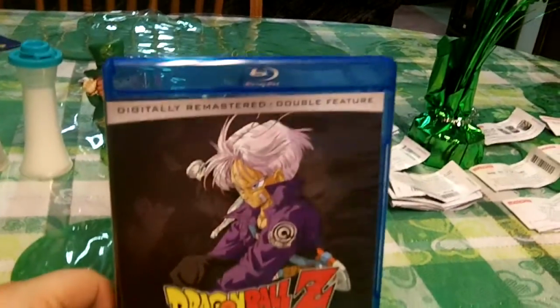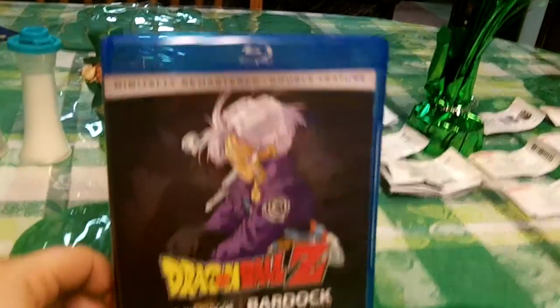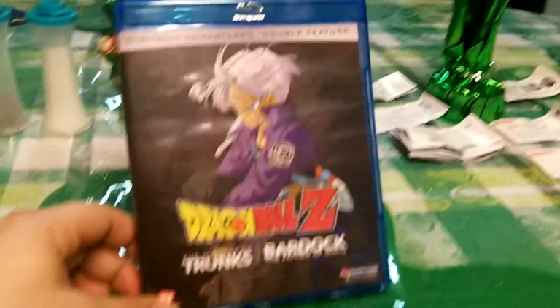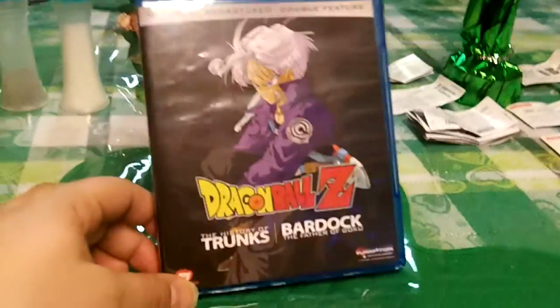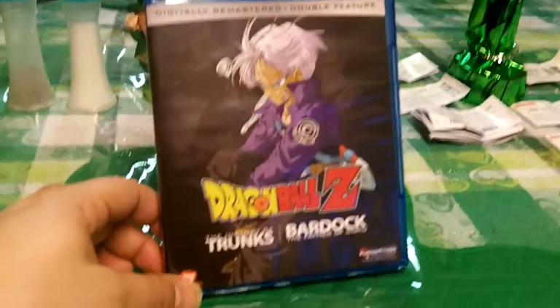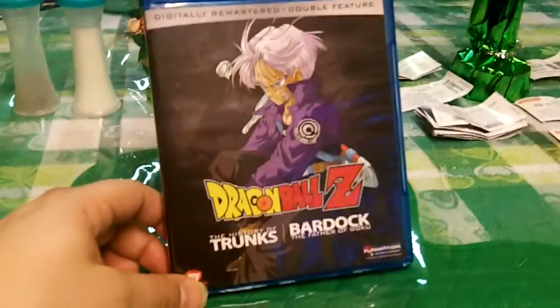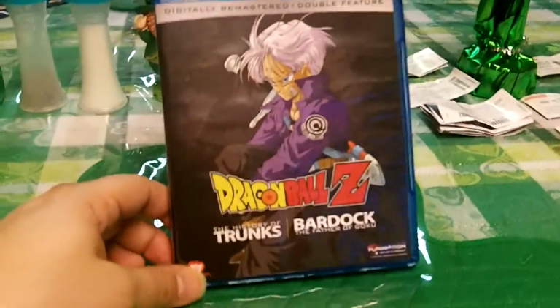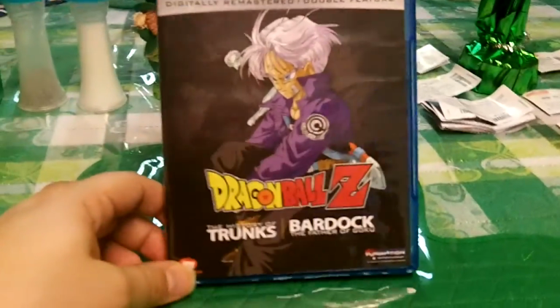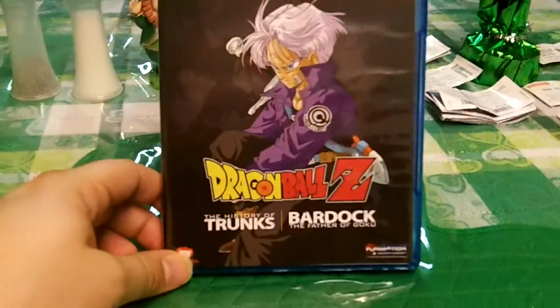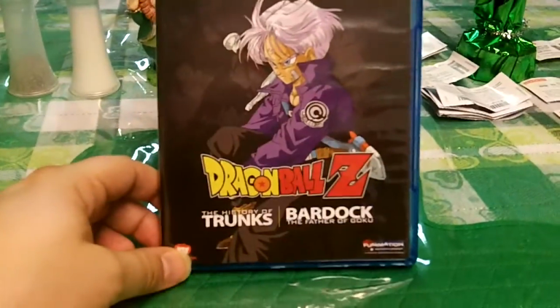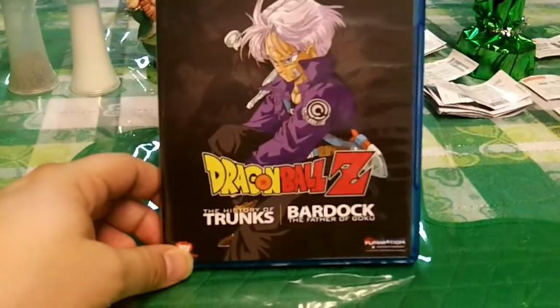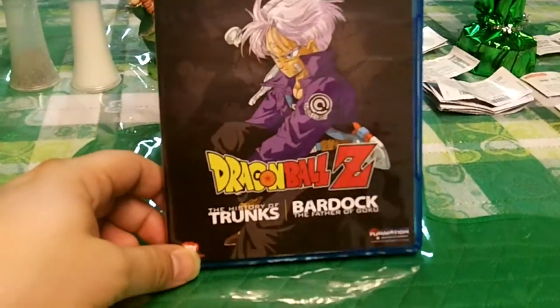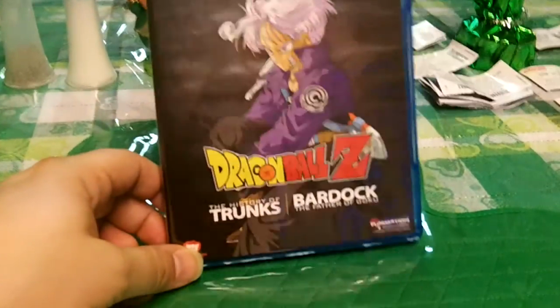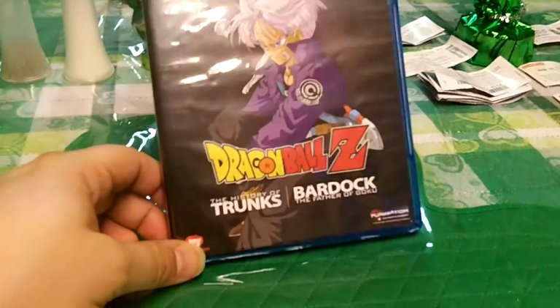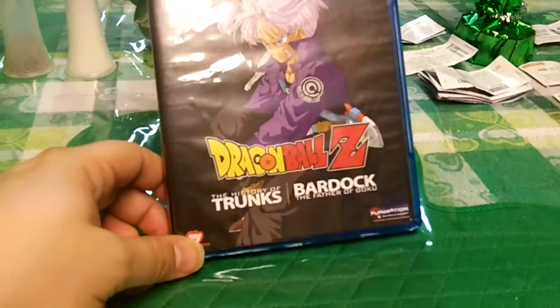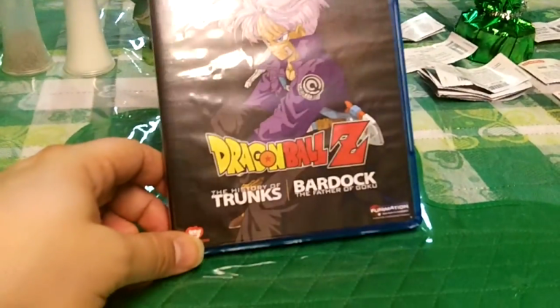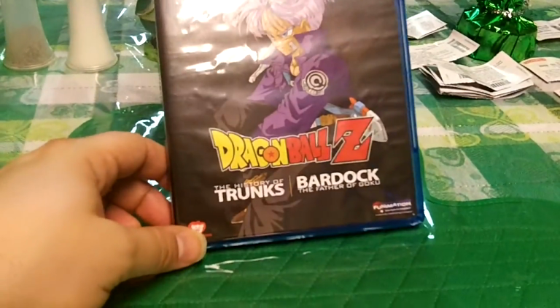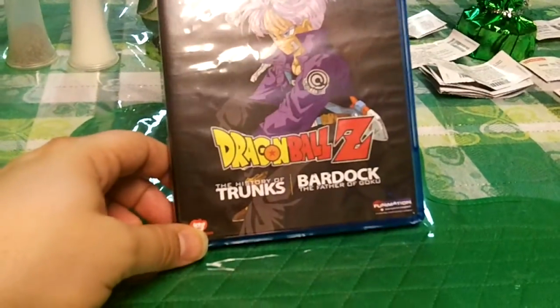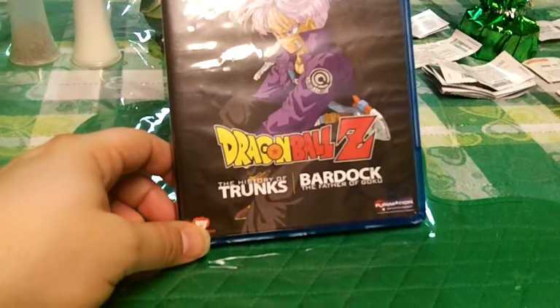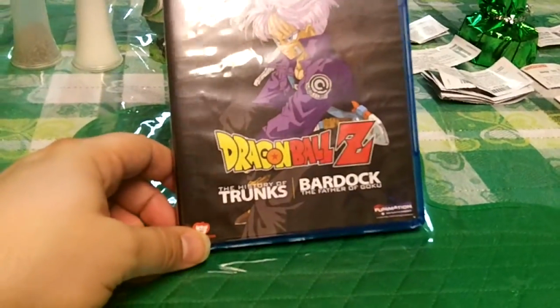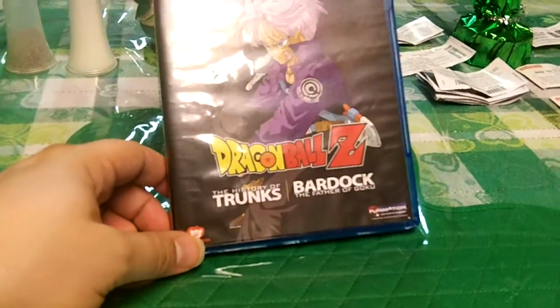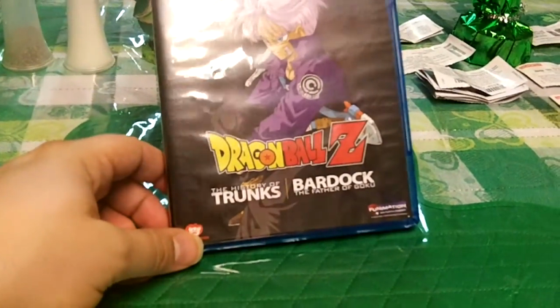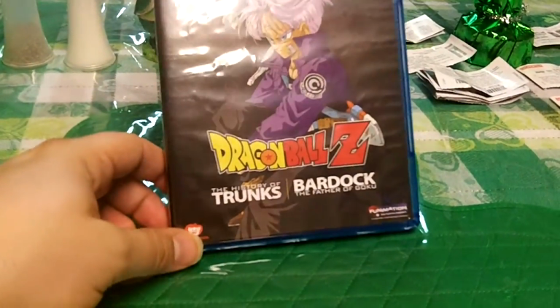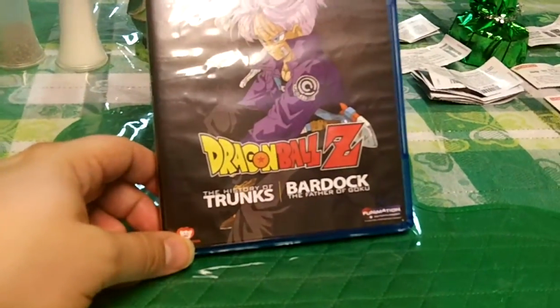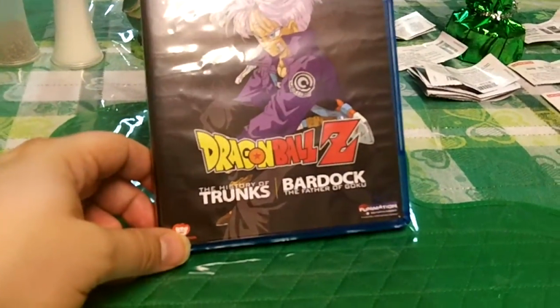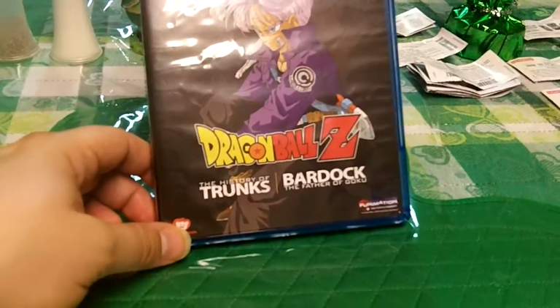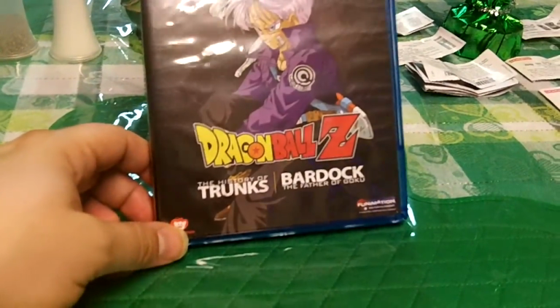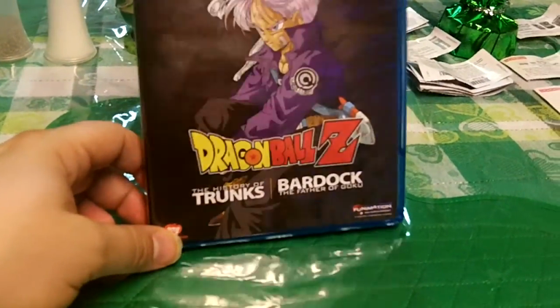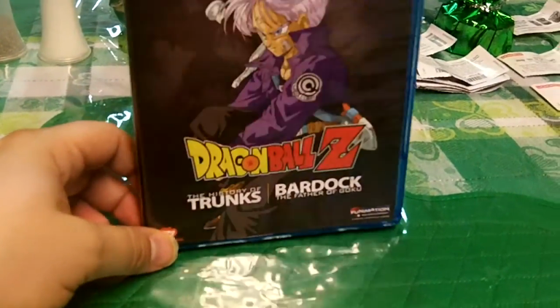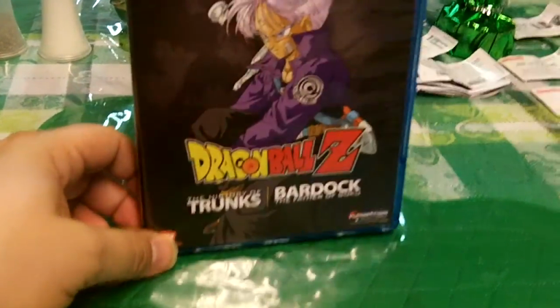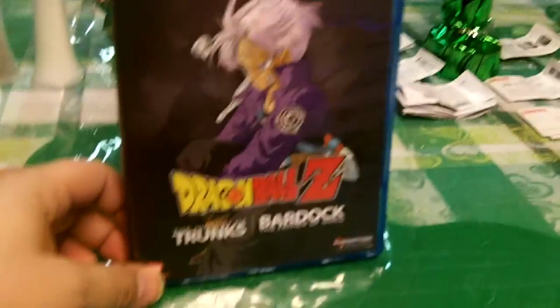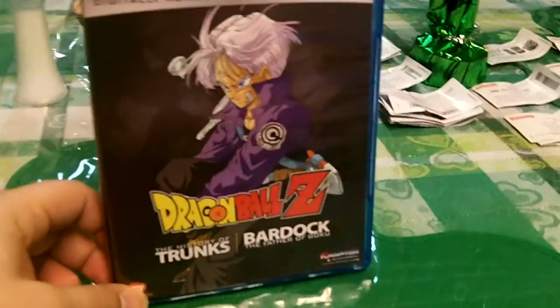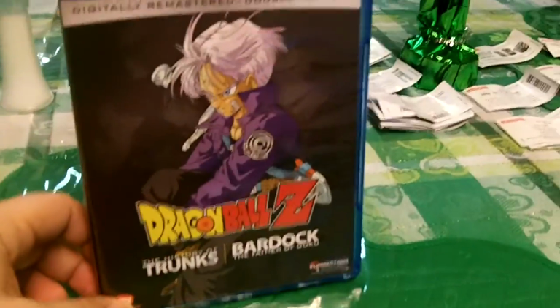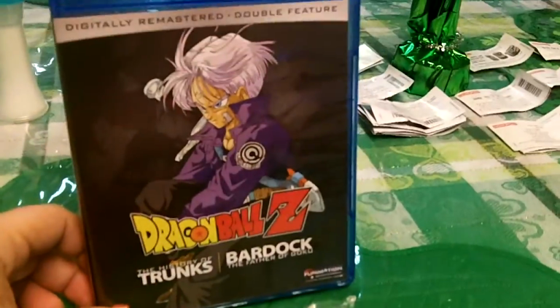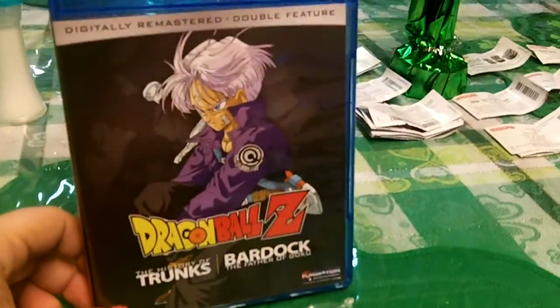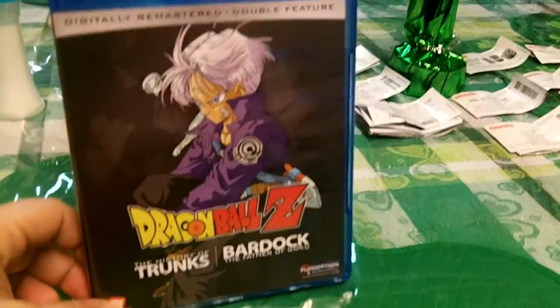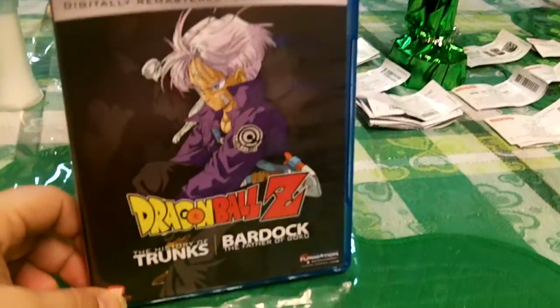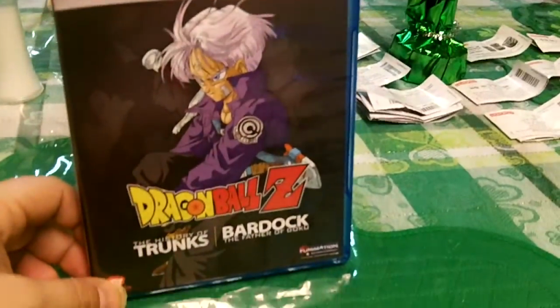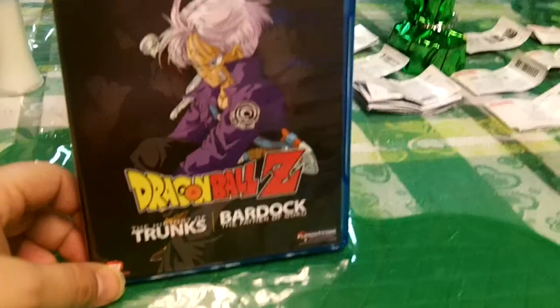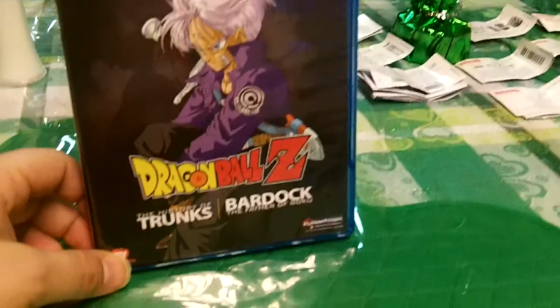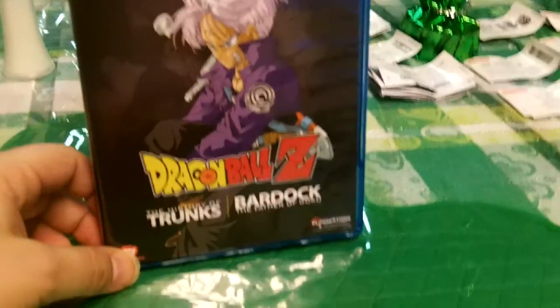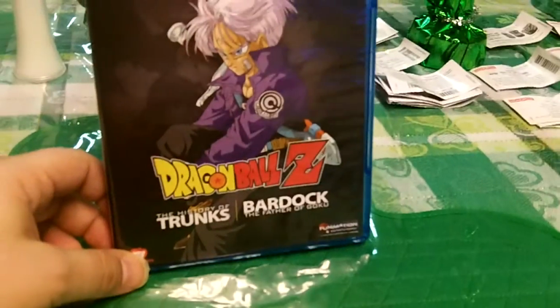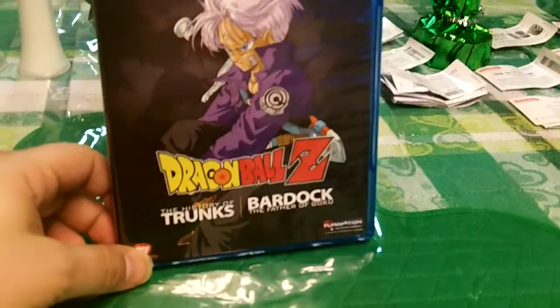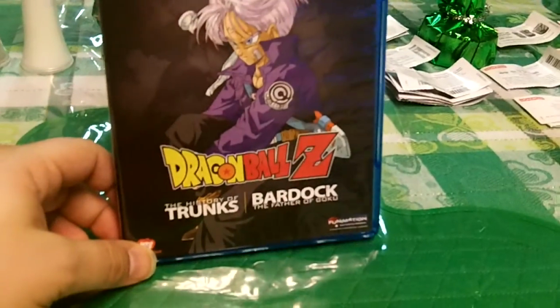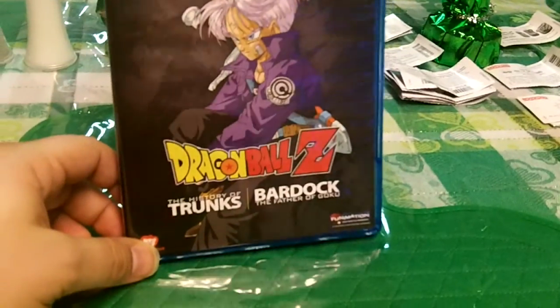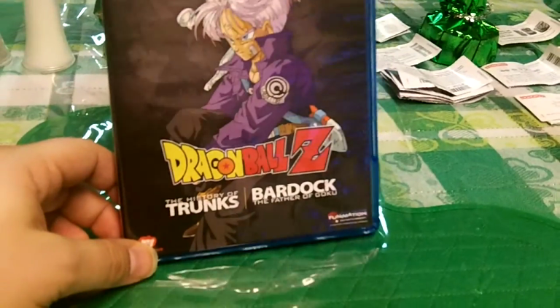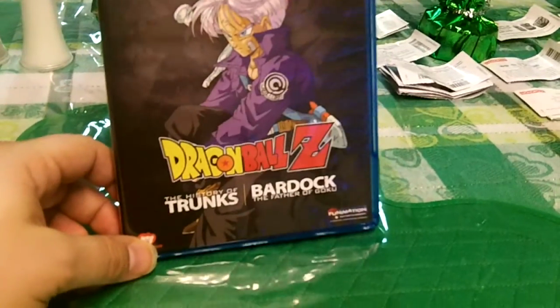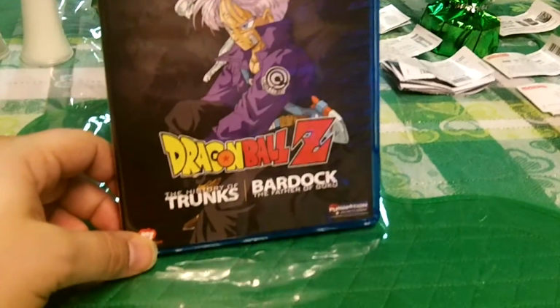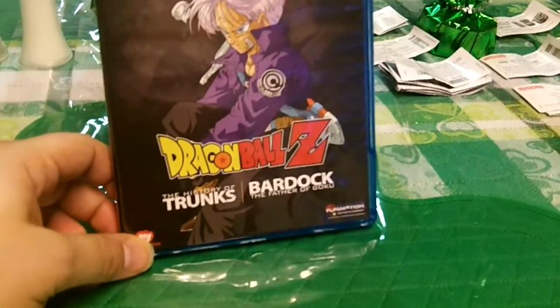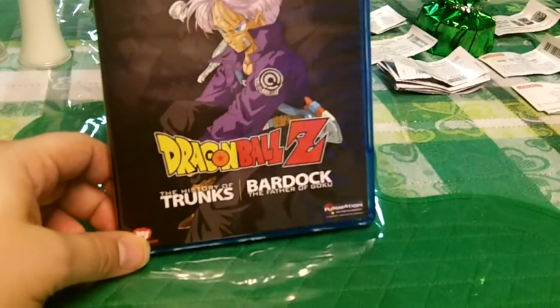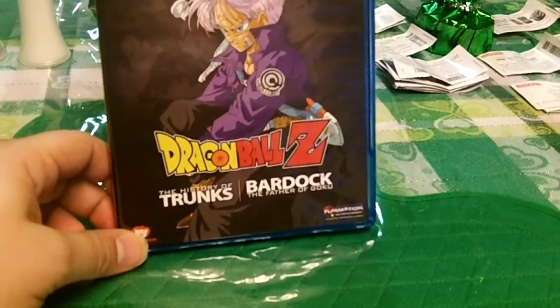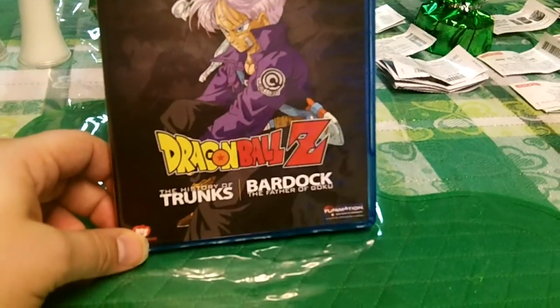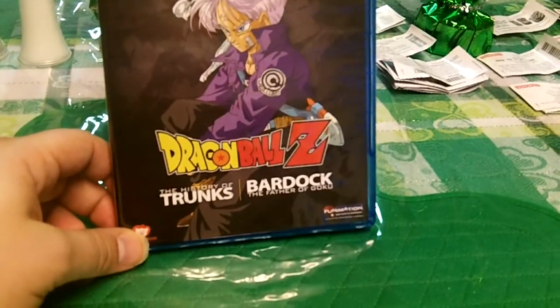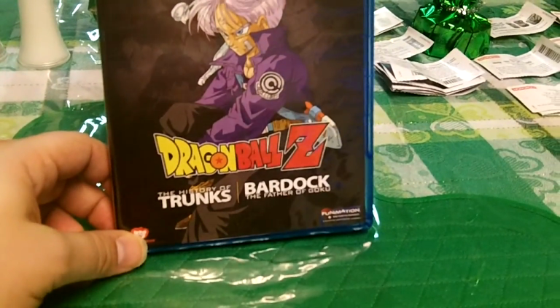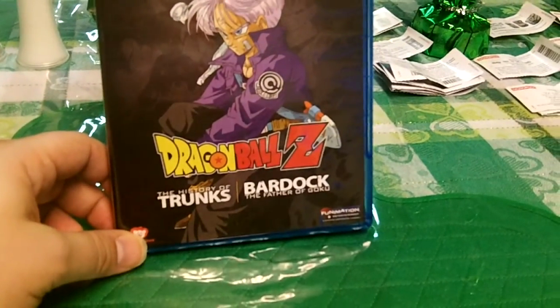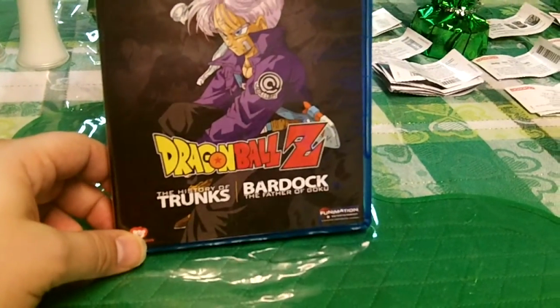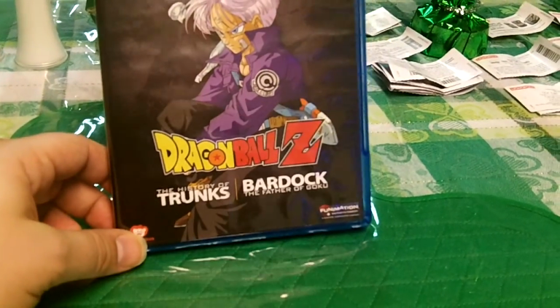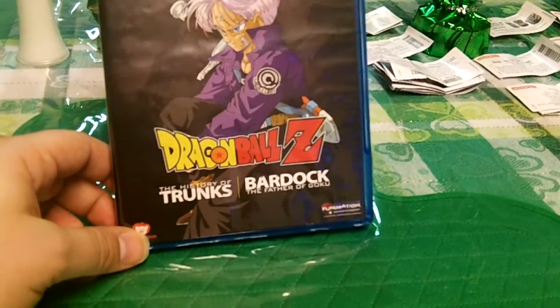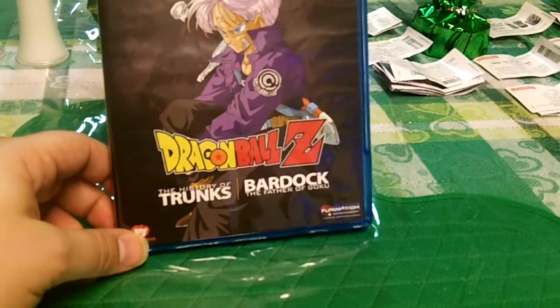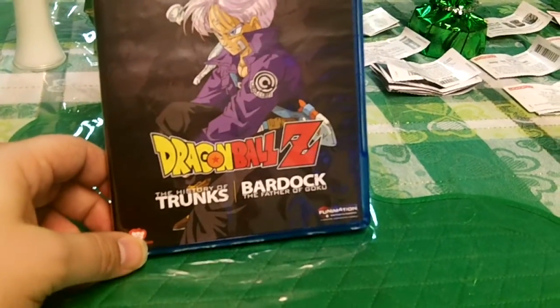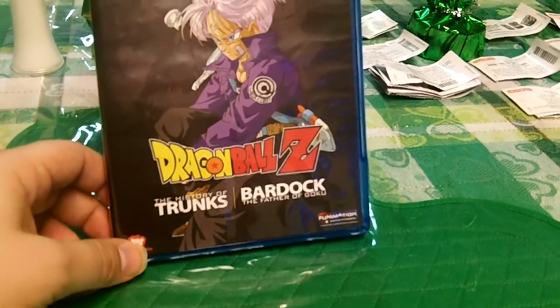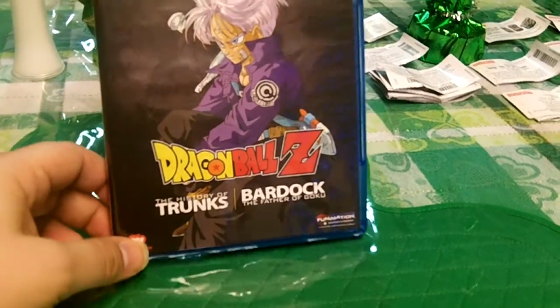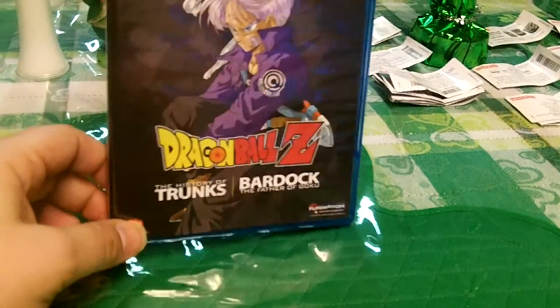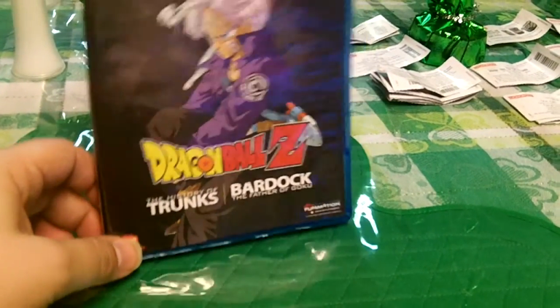So on this one you get the History of Trunks, which is a classic, and you get Bardock, the Father of Goku.